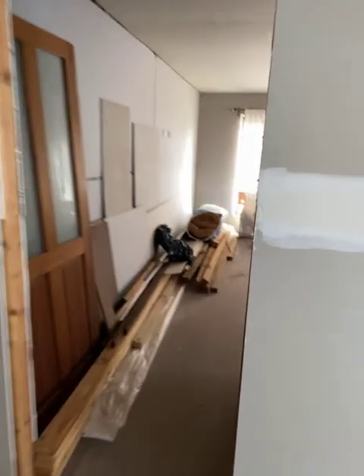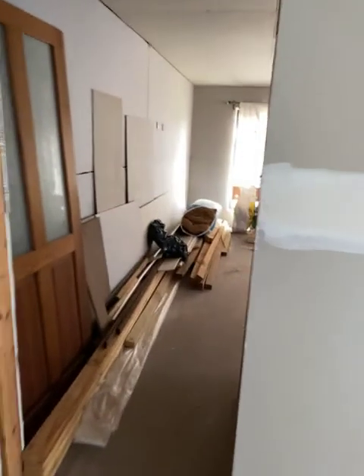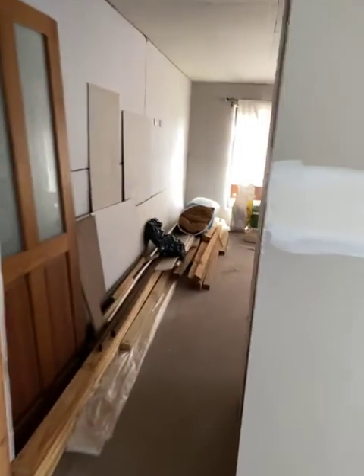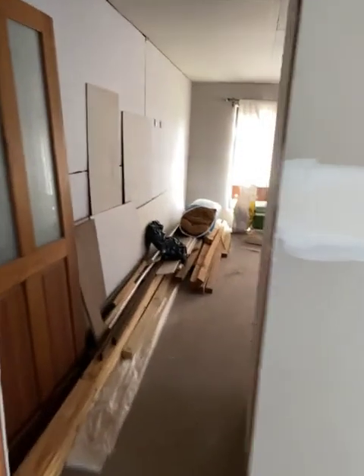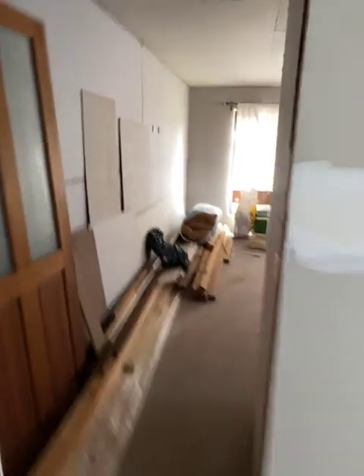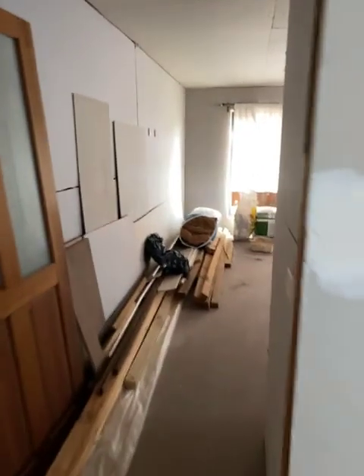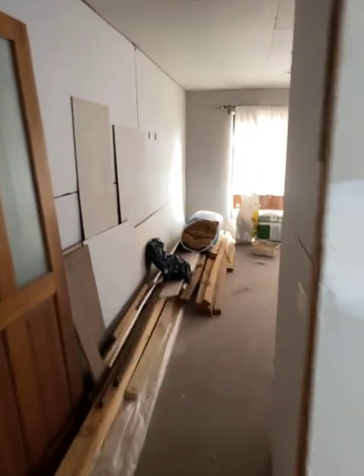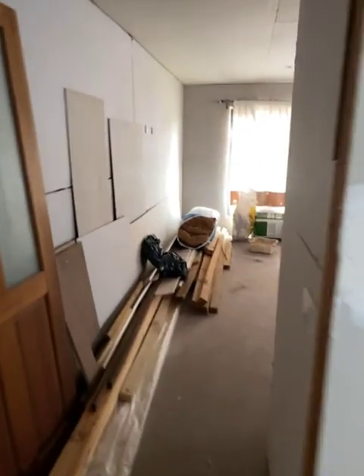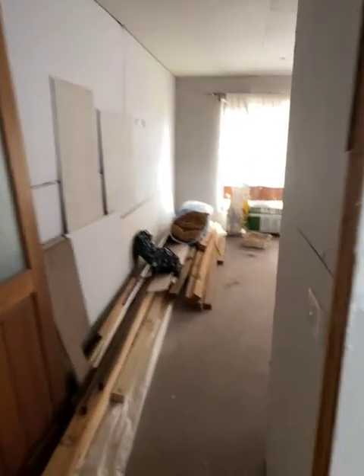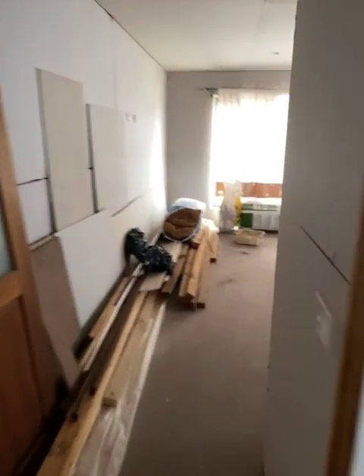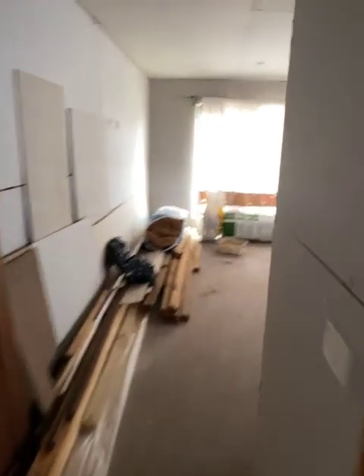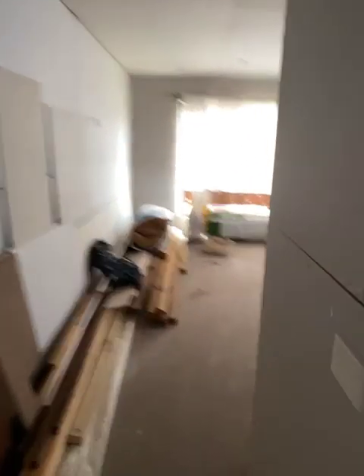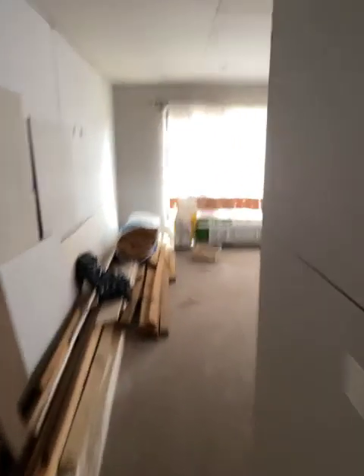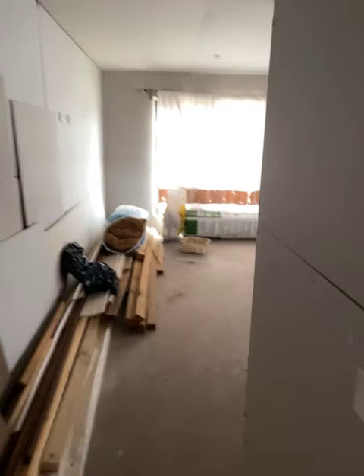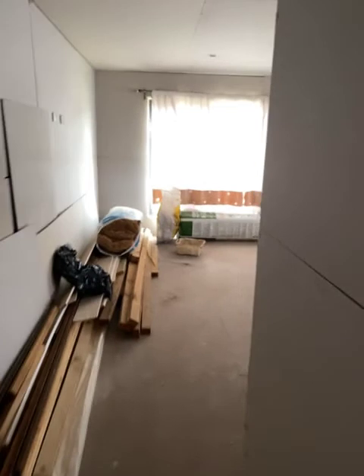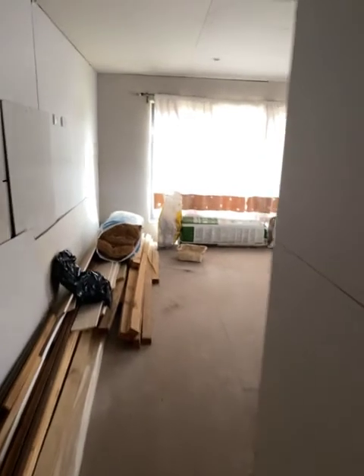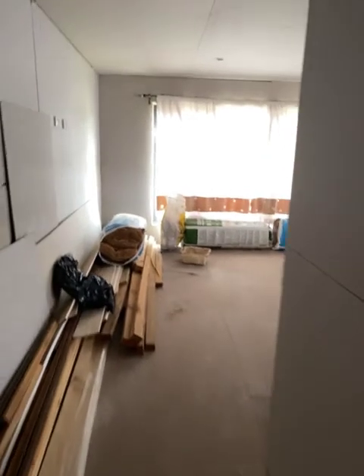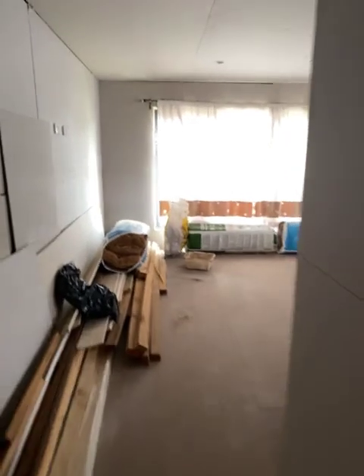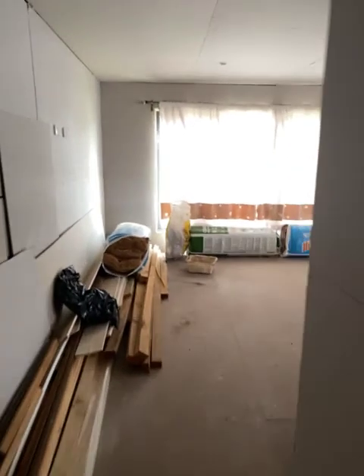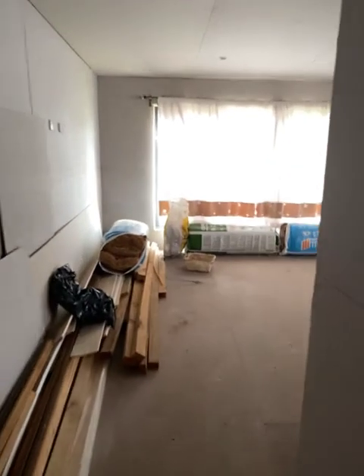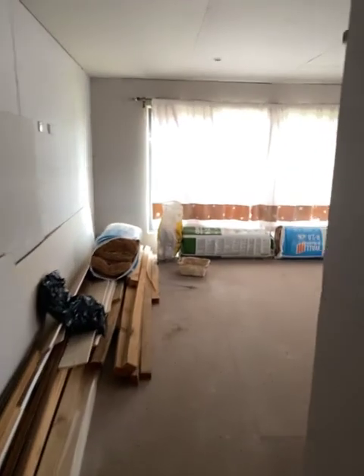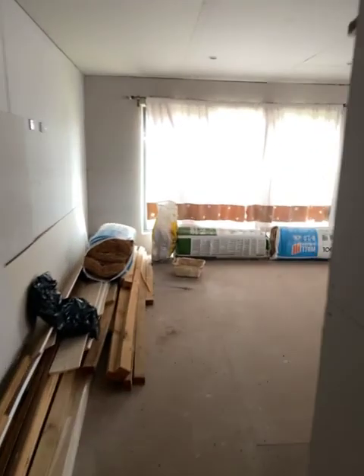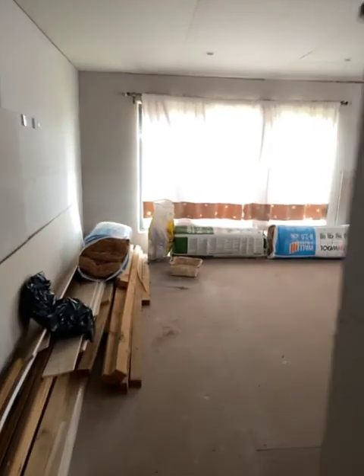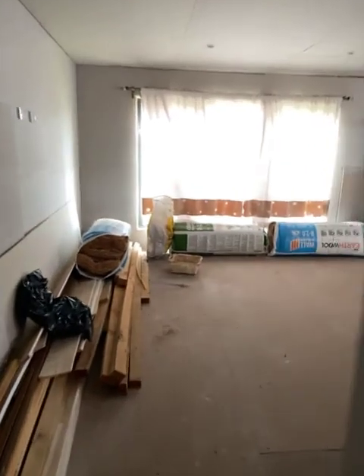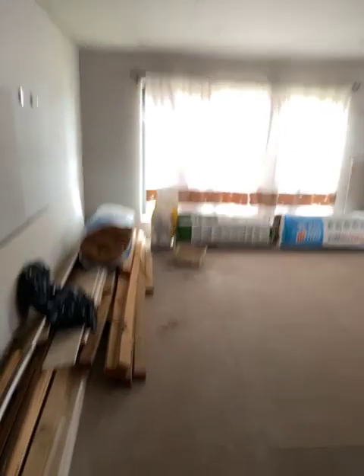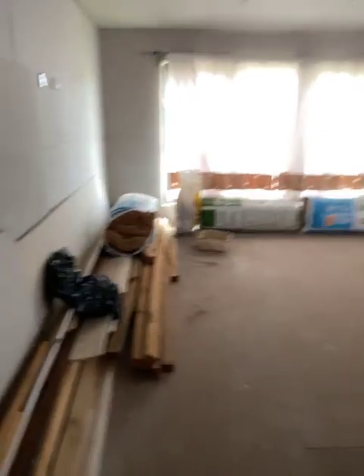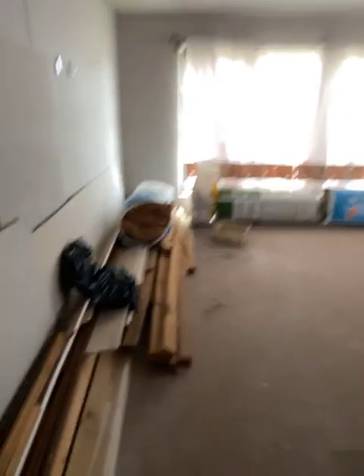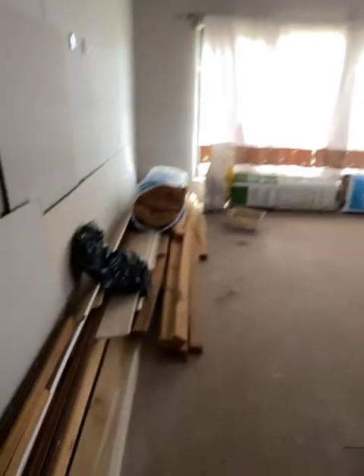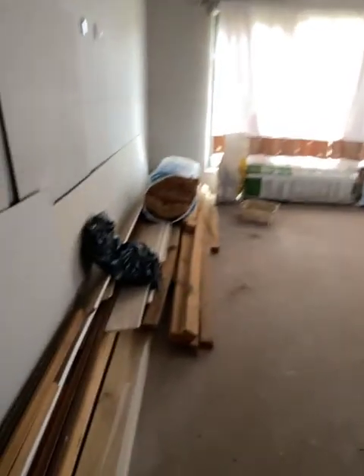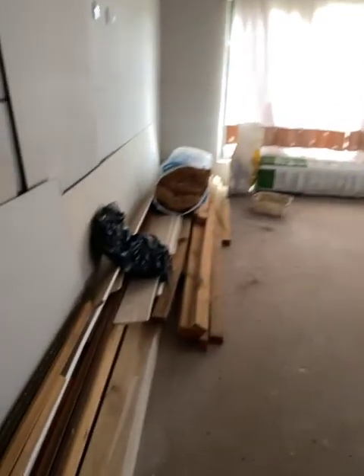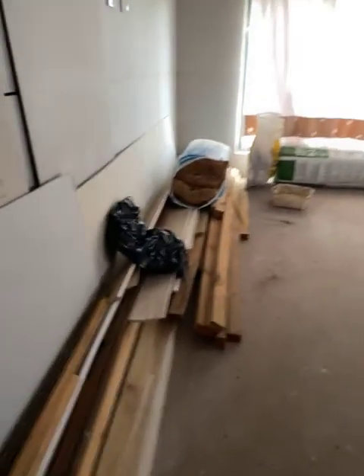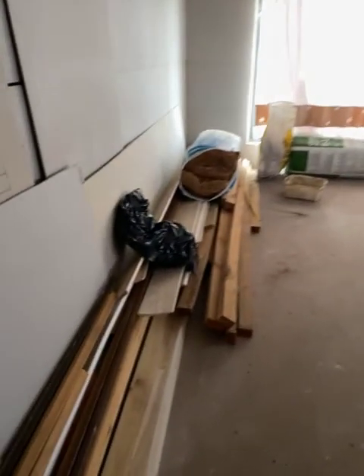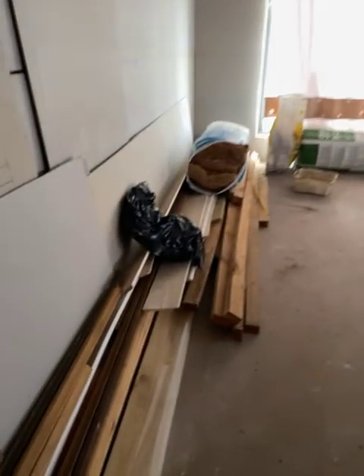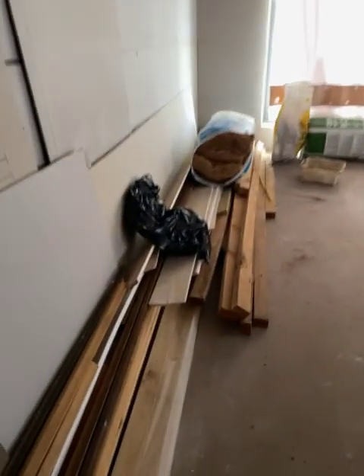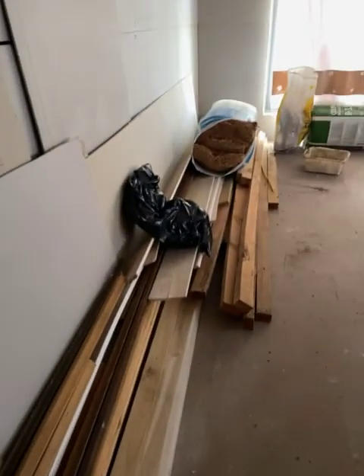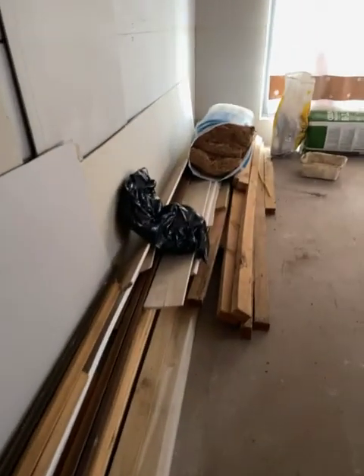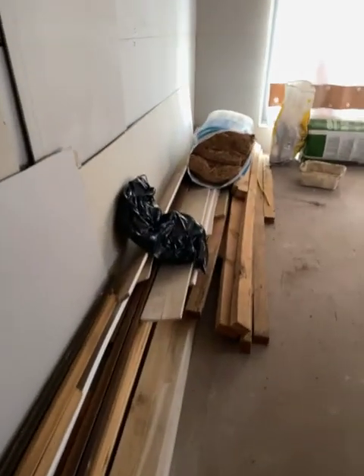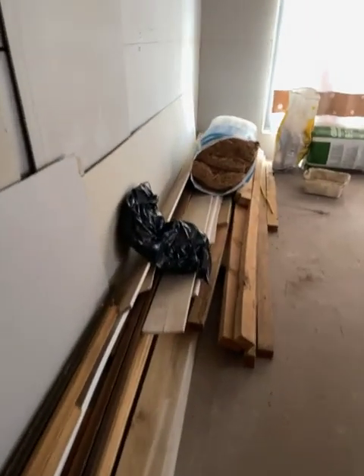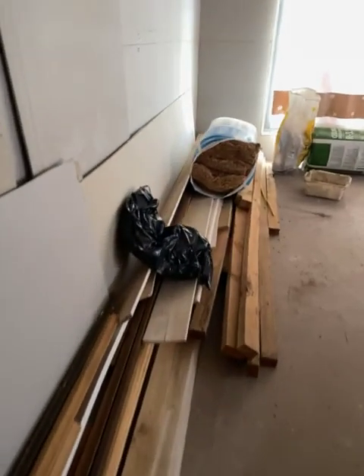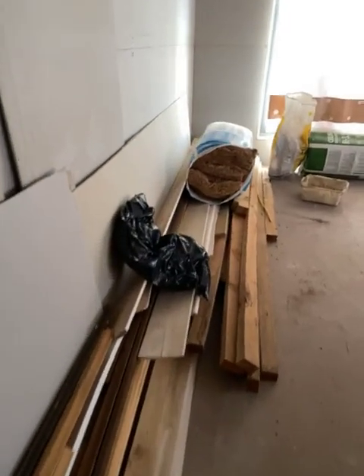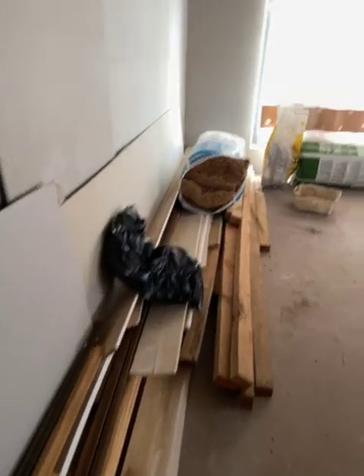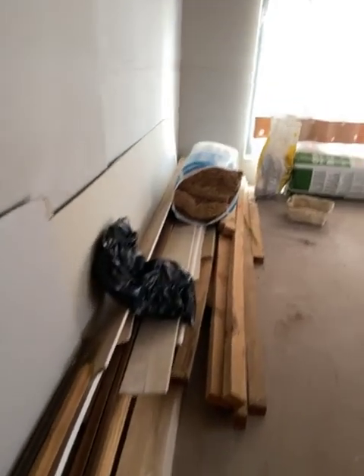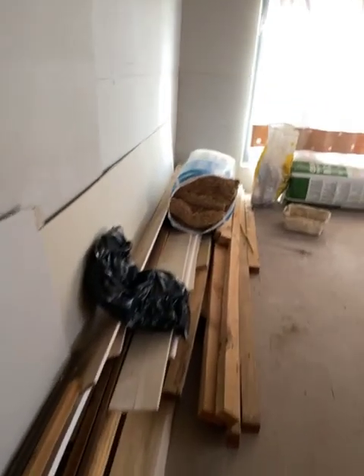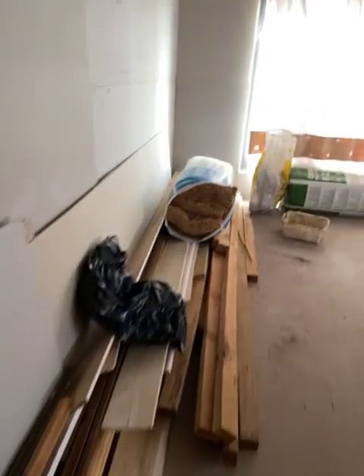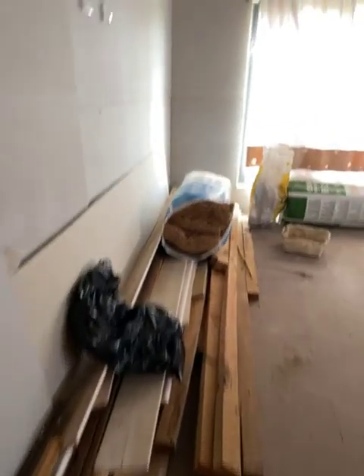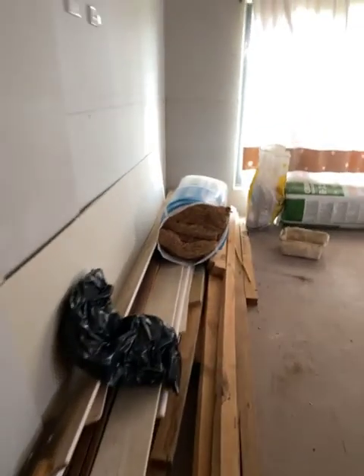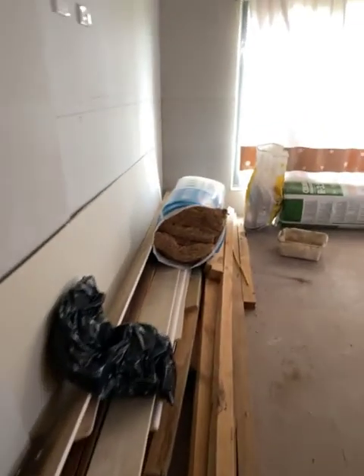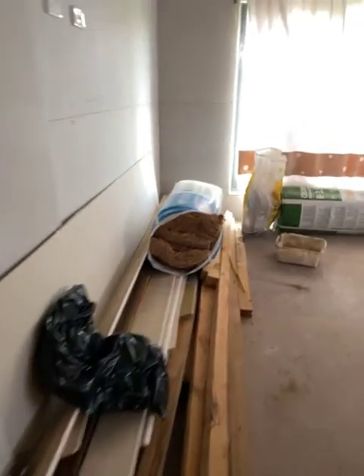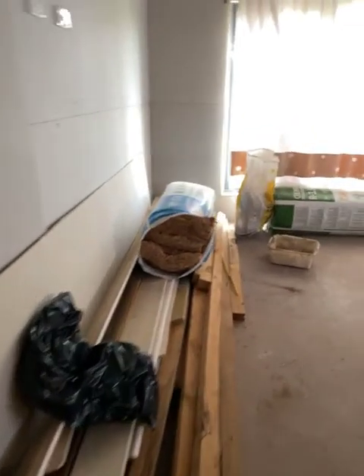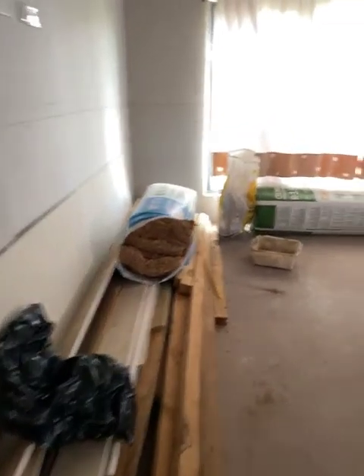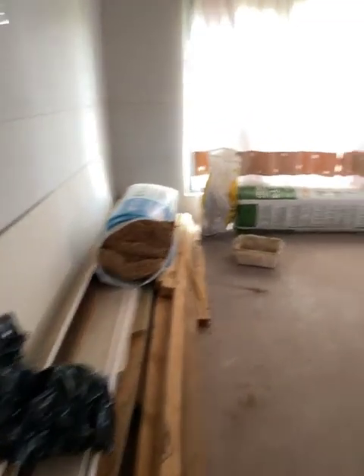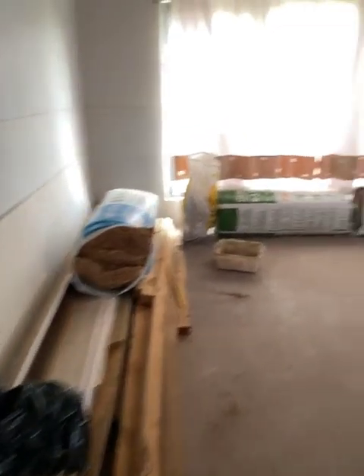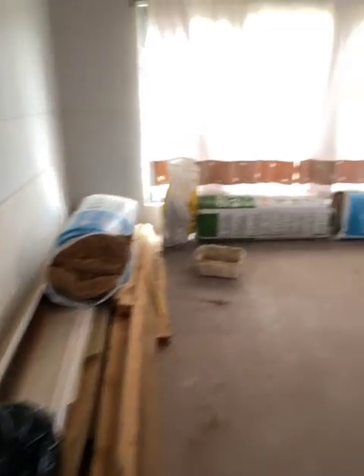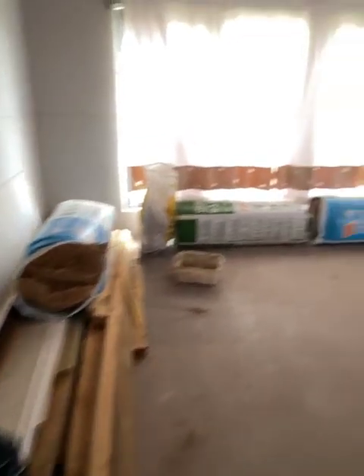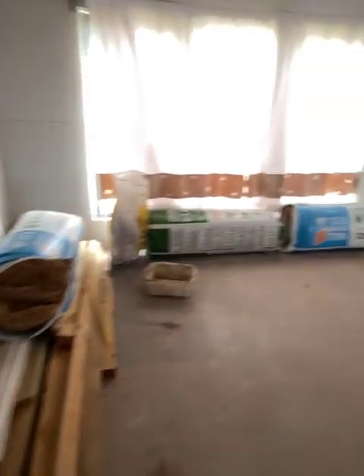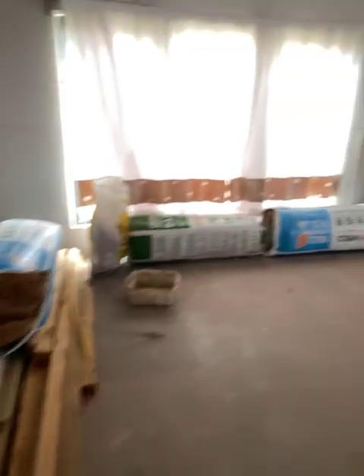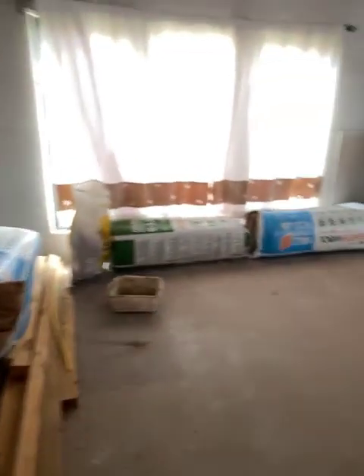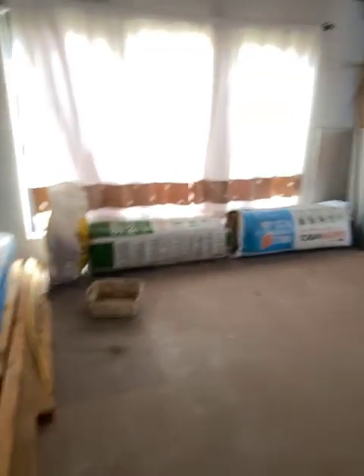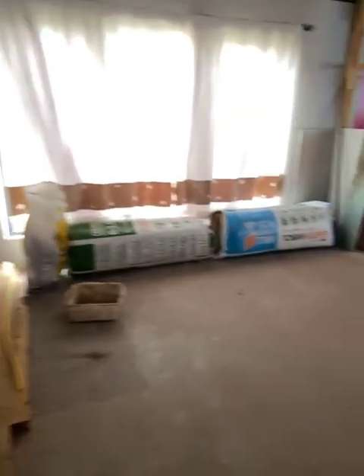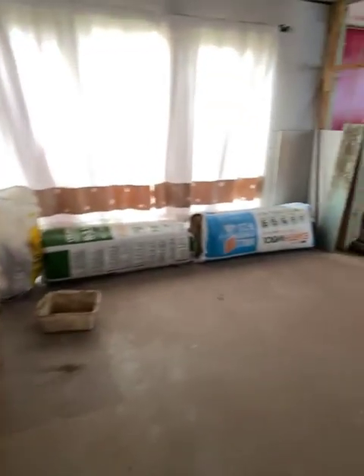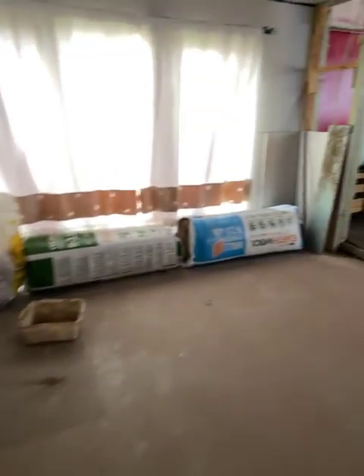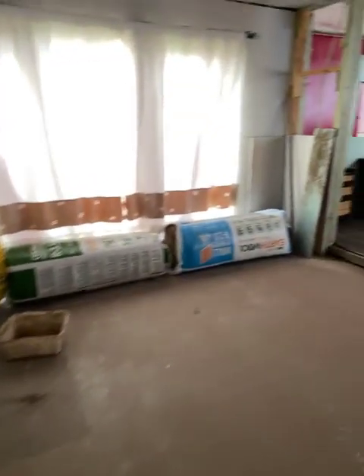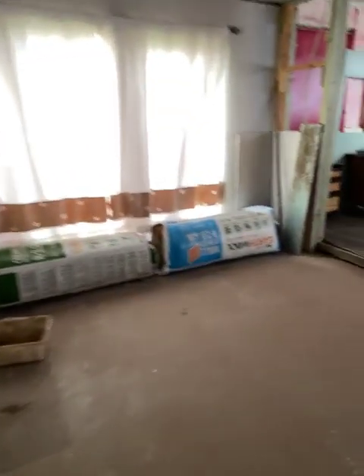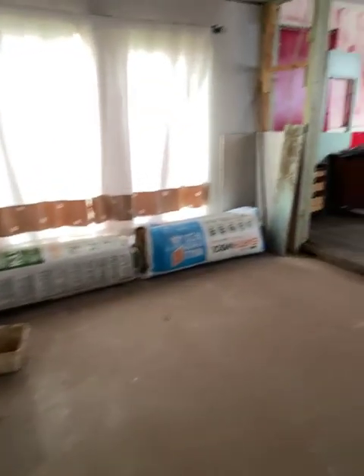We go into the master bedroom which is also a parent's retreat. As I said, all this material comes with the house.